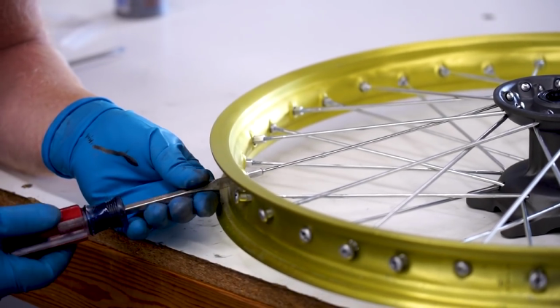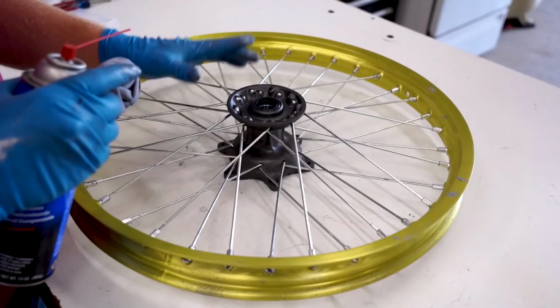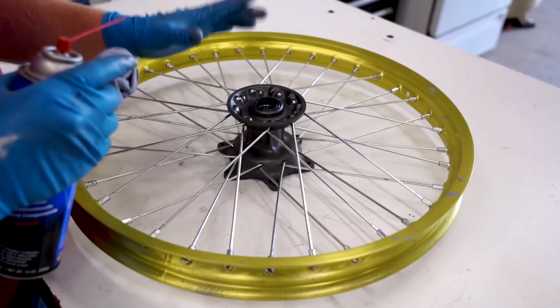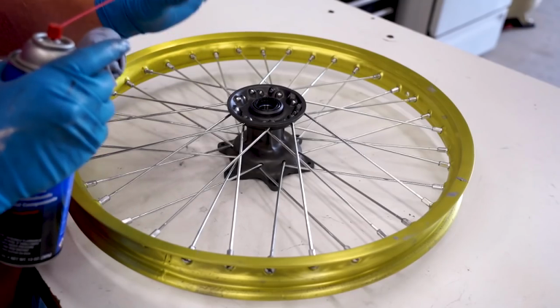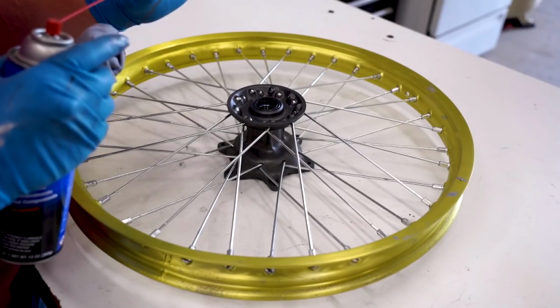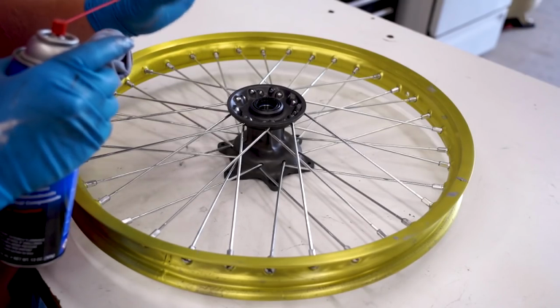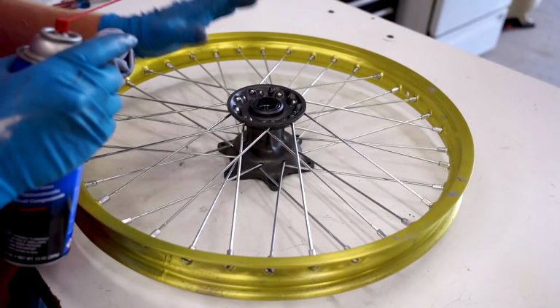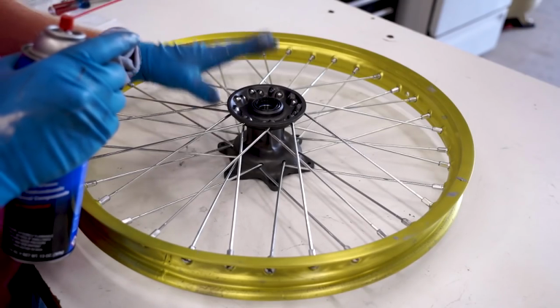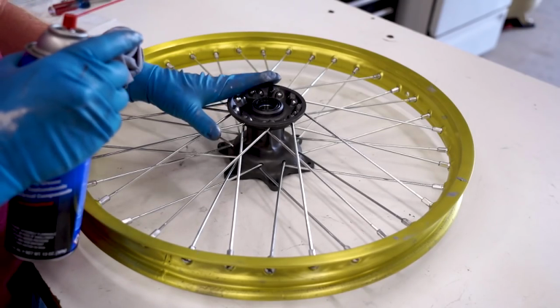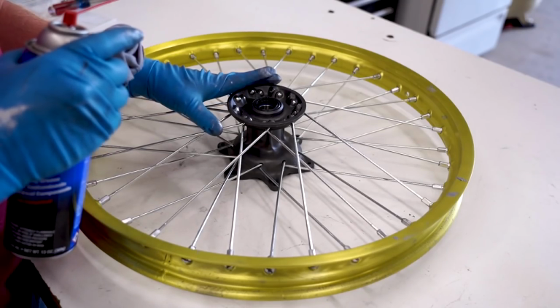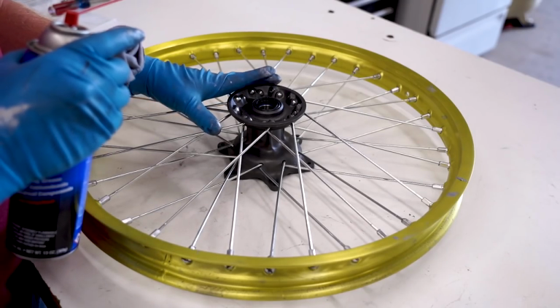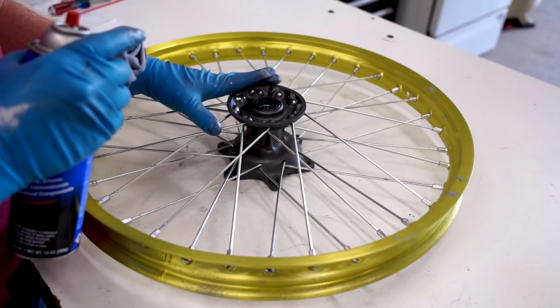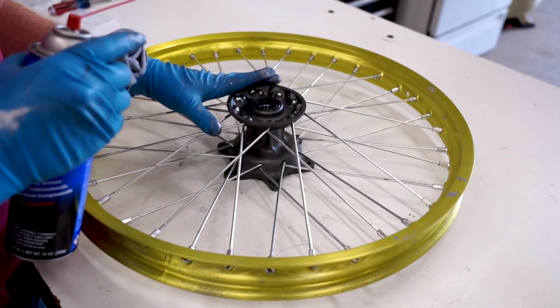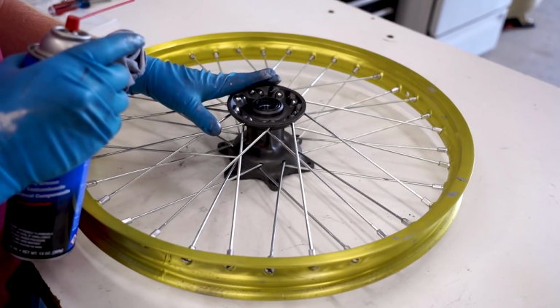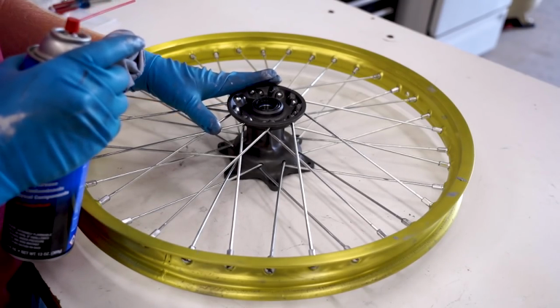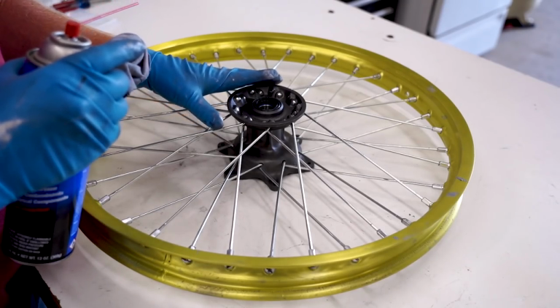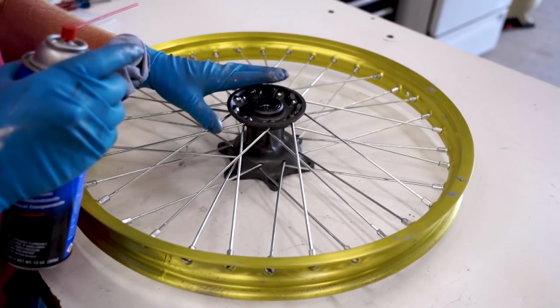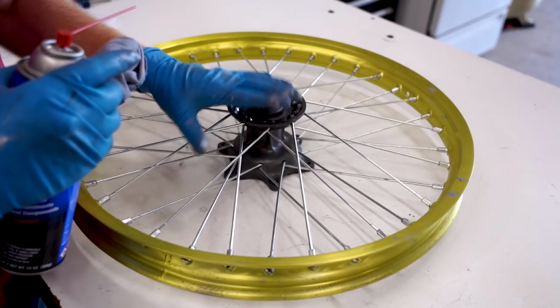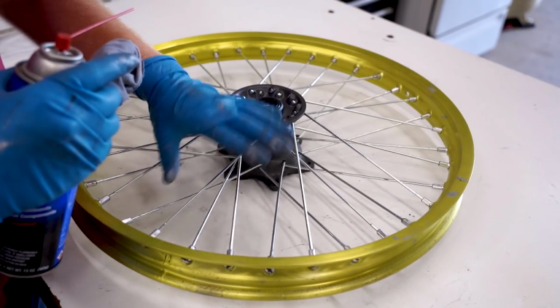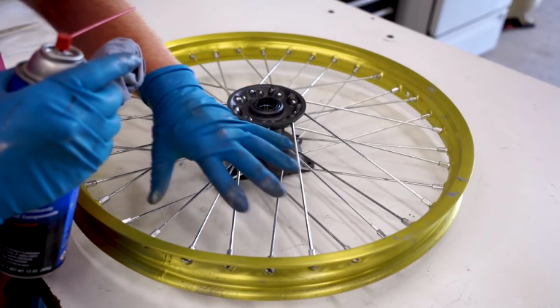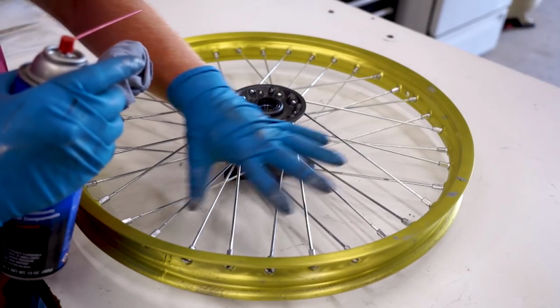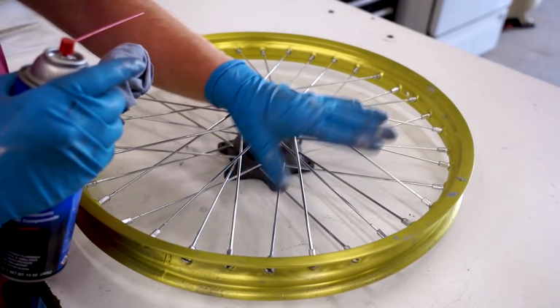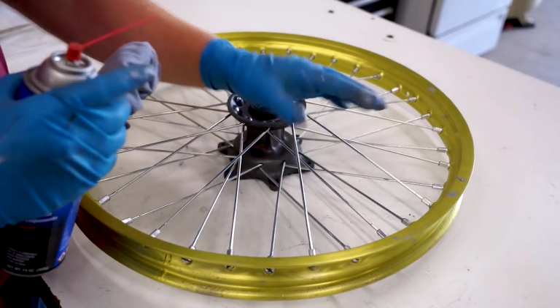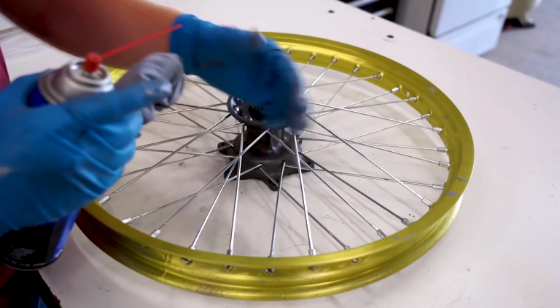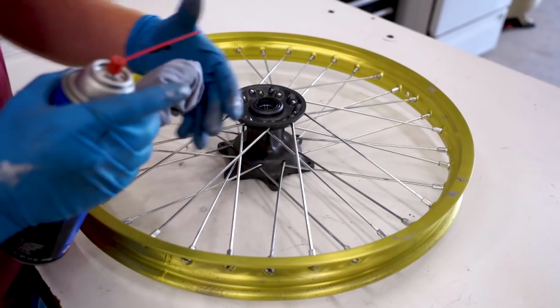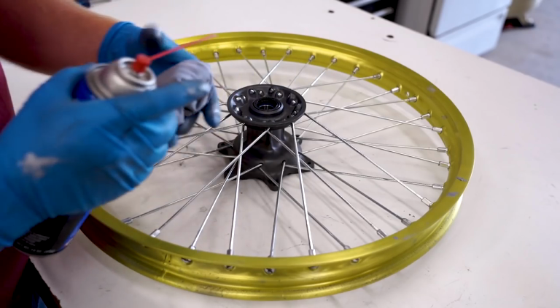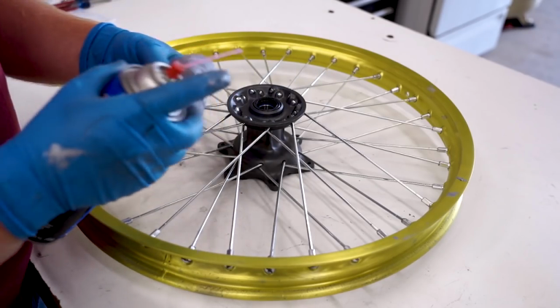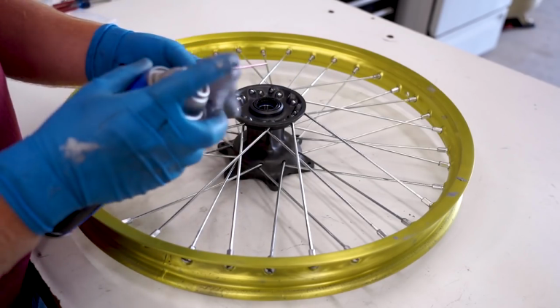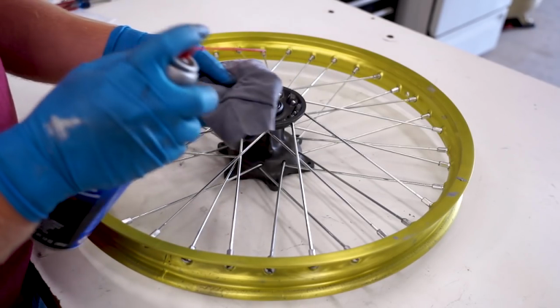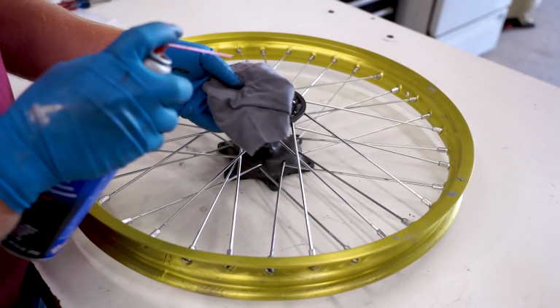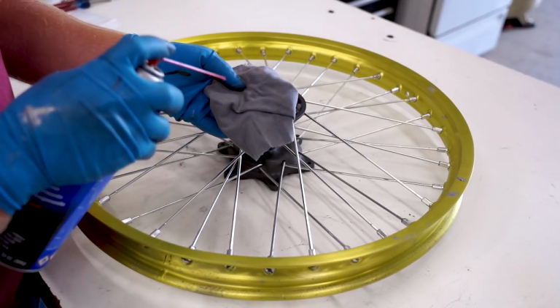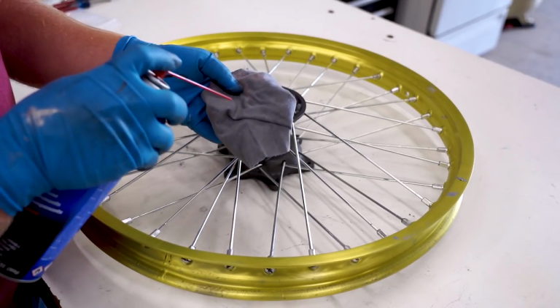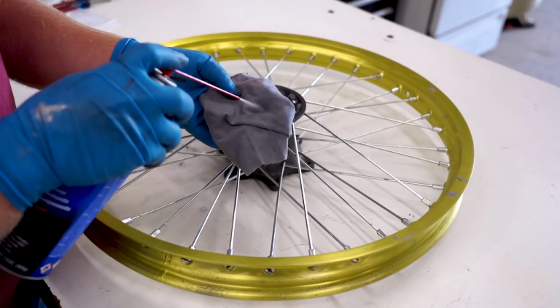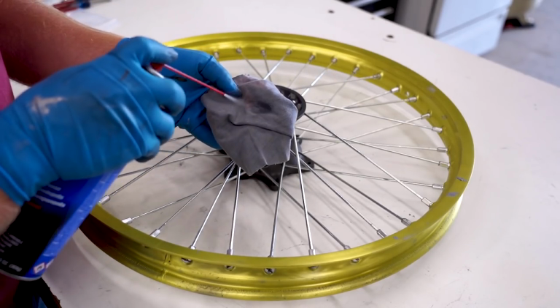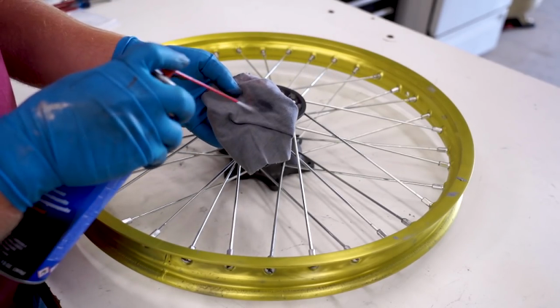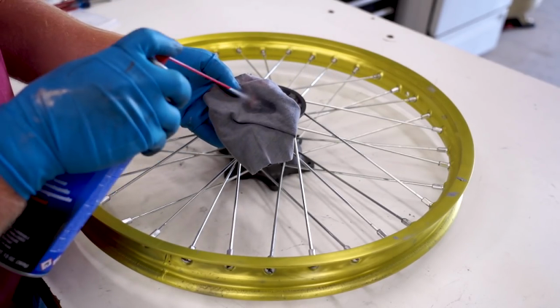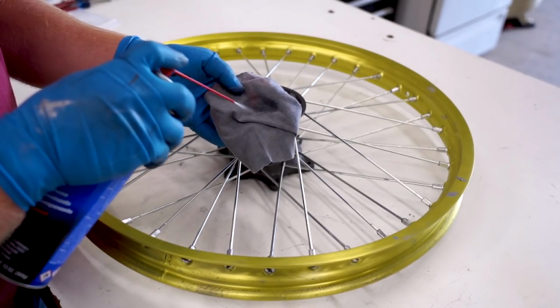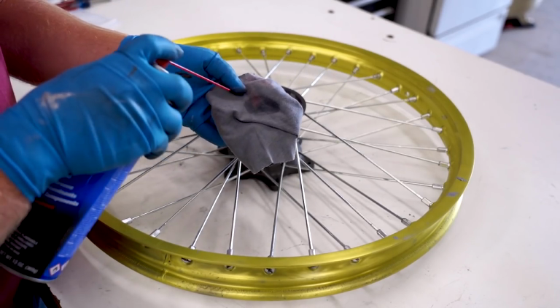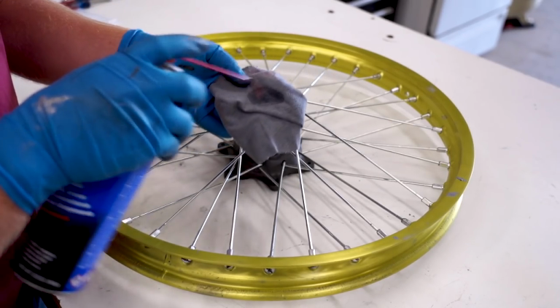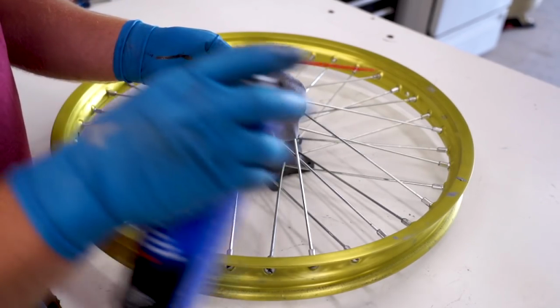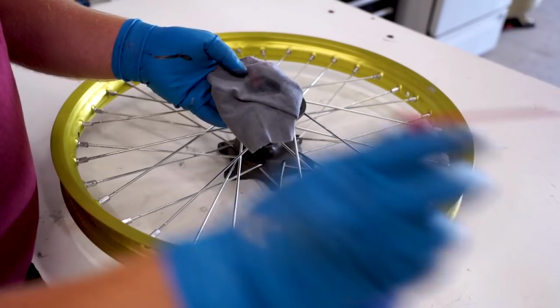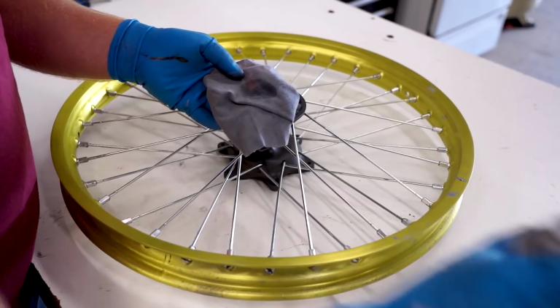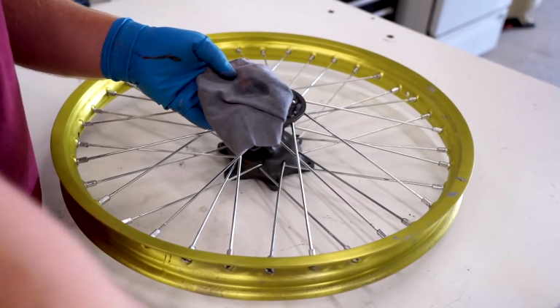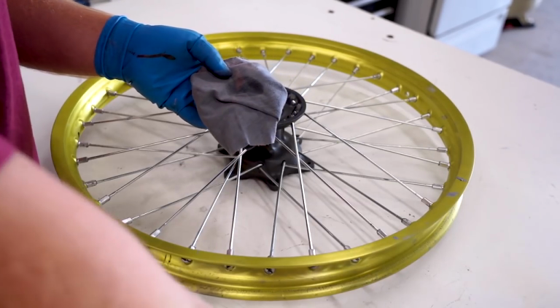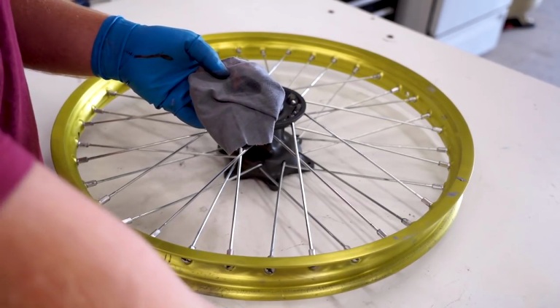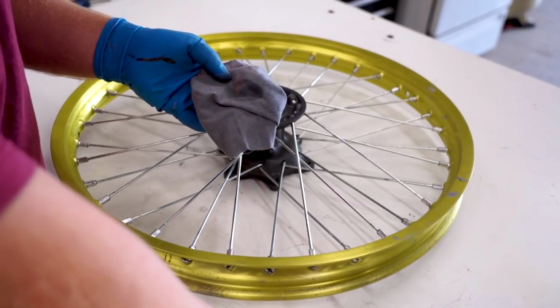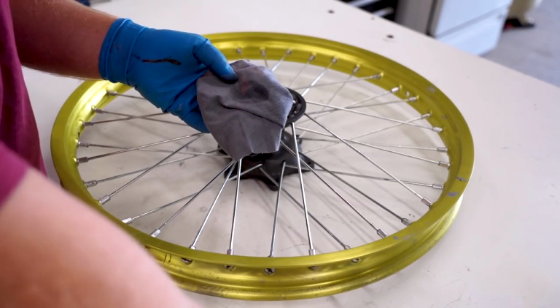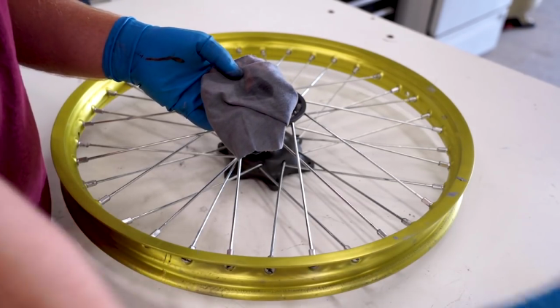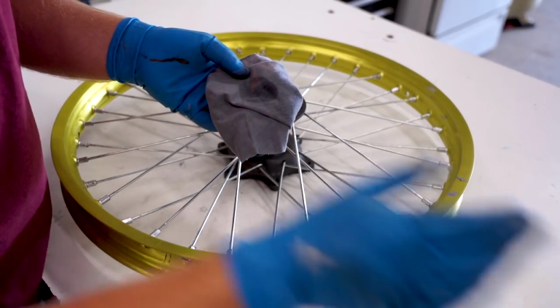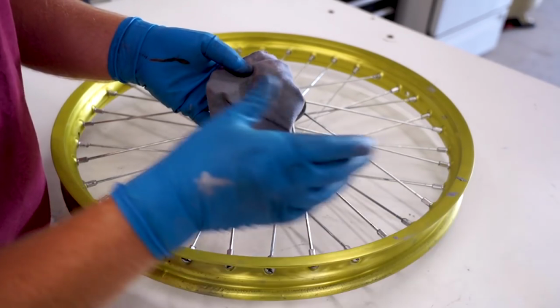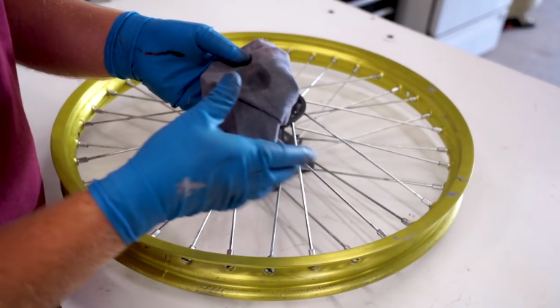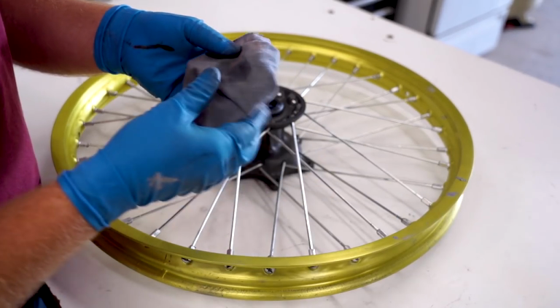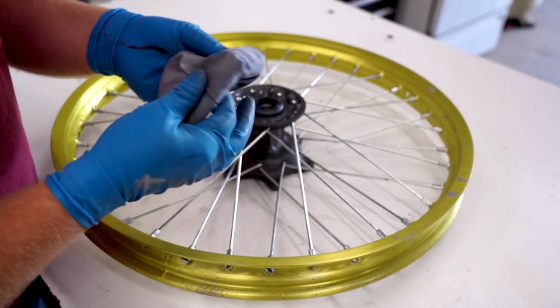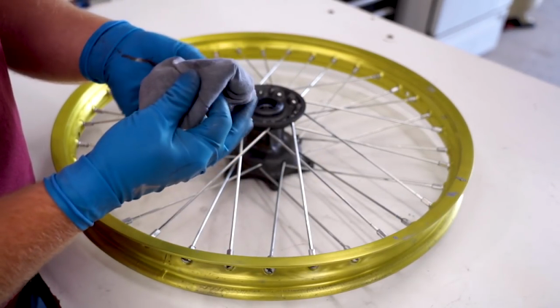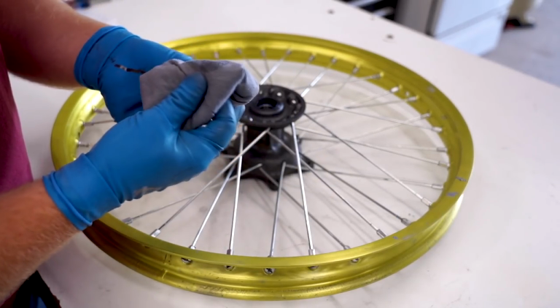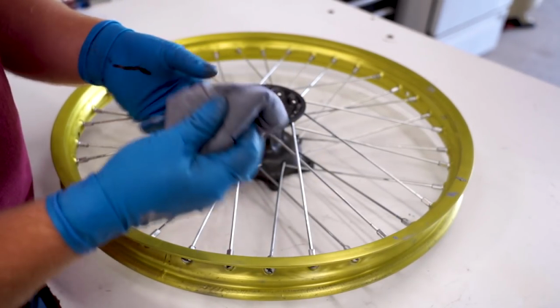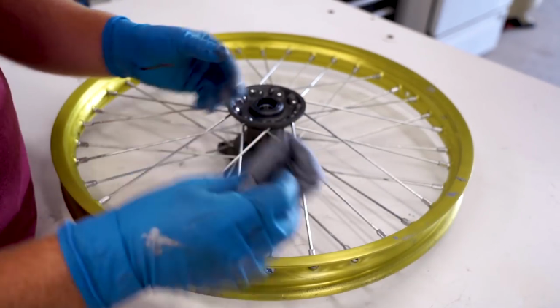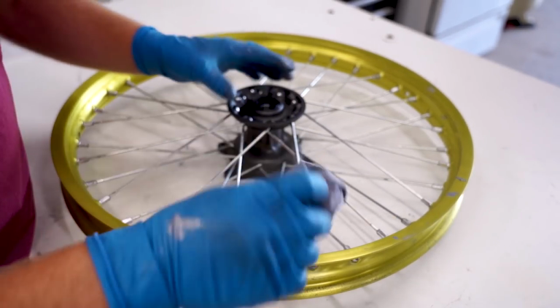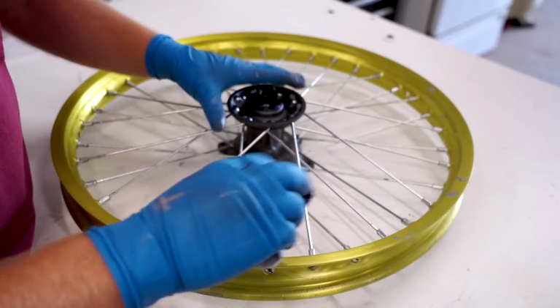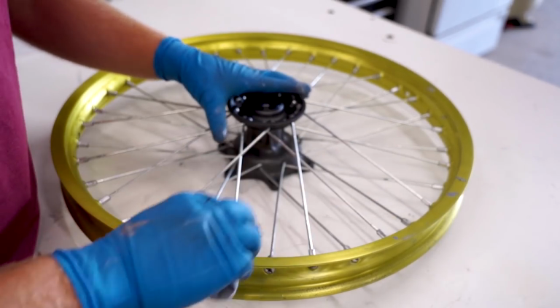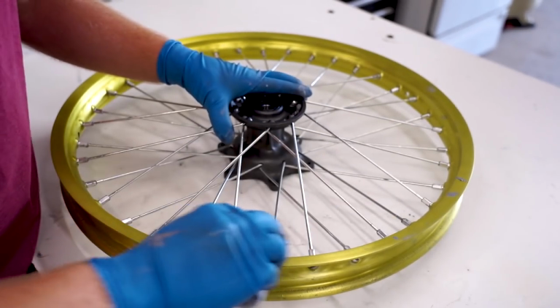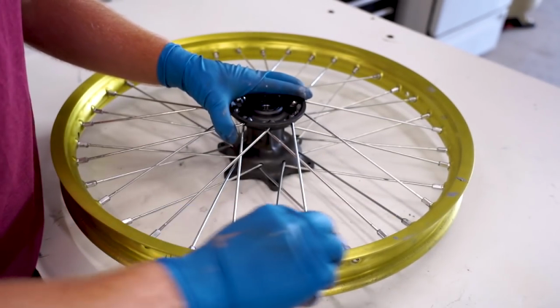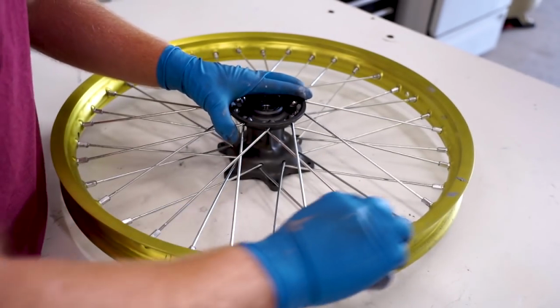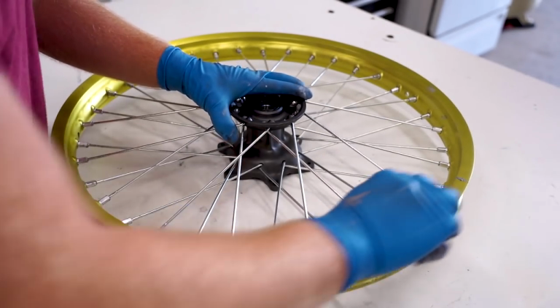We're all snugged up. Just gonna get all this anti-seize cleaned off and then move on to getting the rear wheel together.